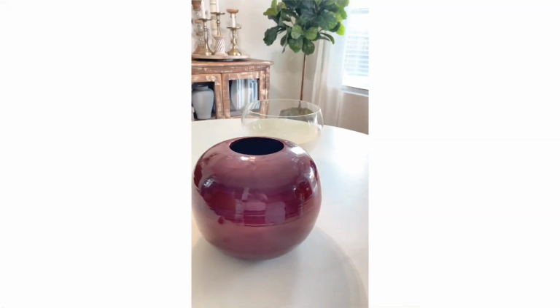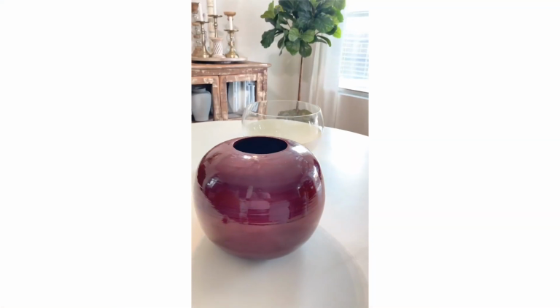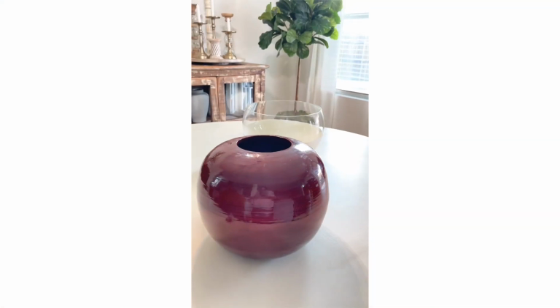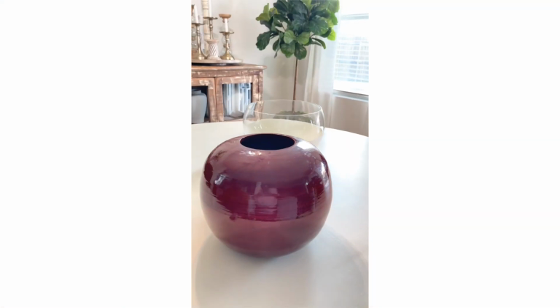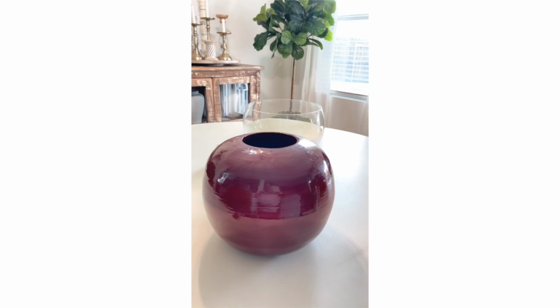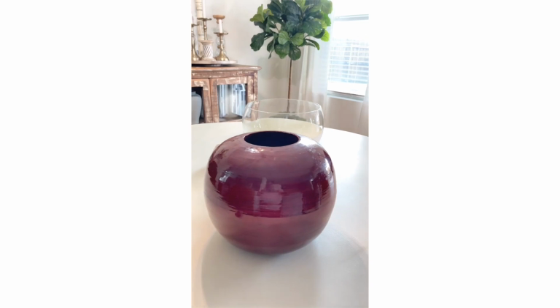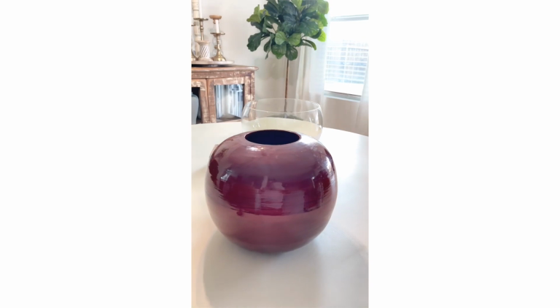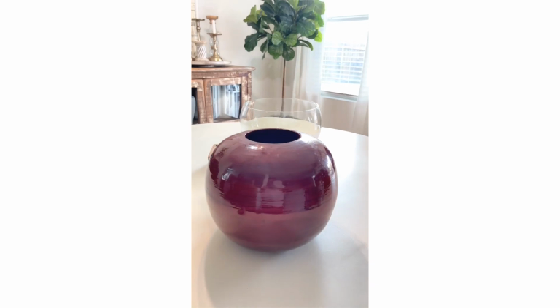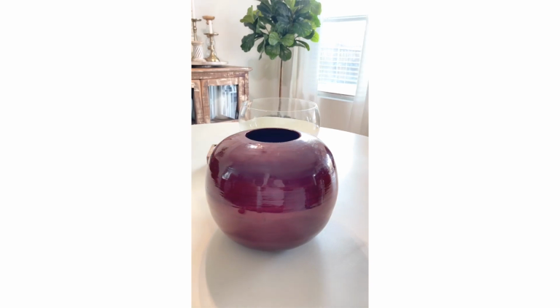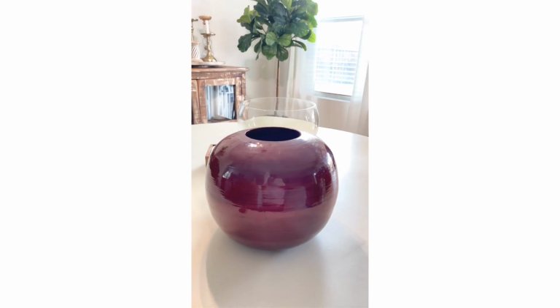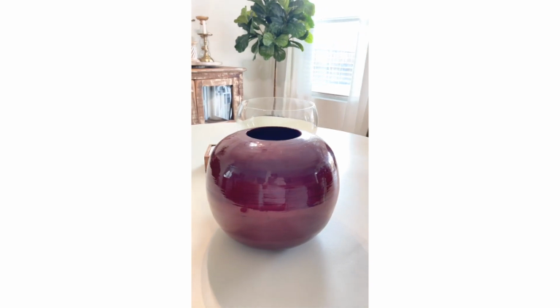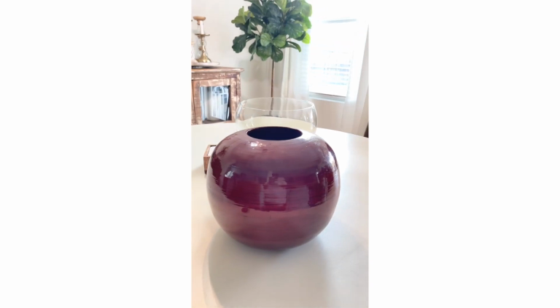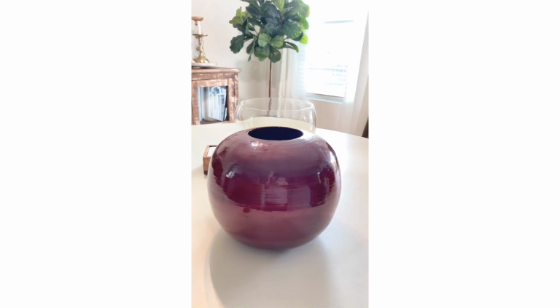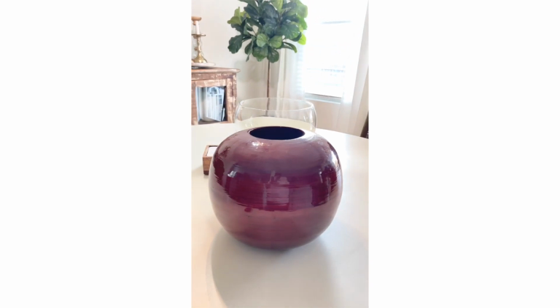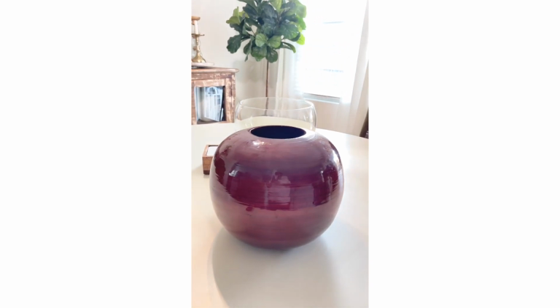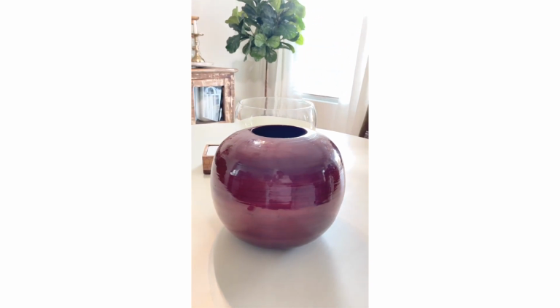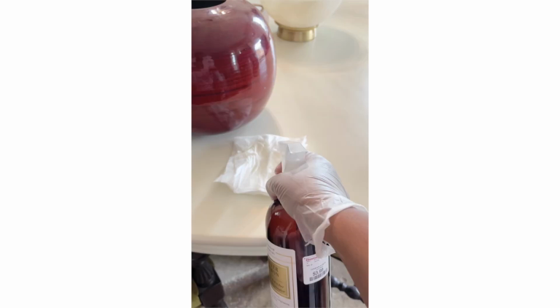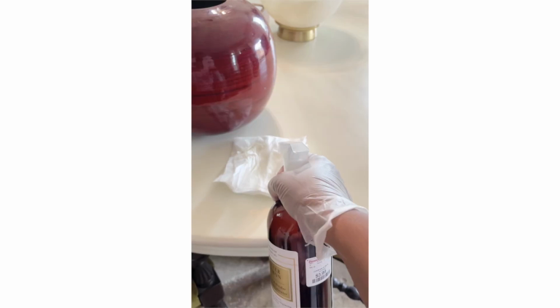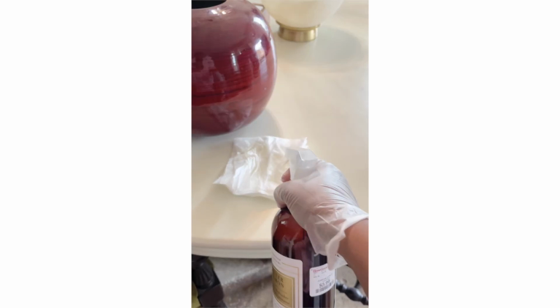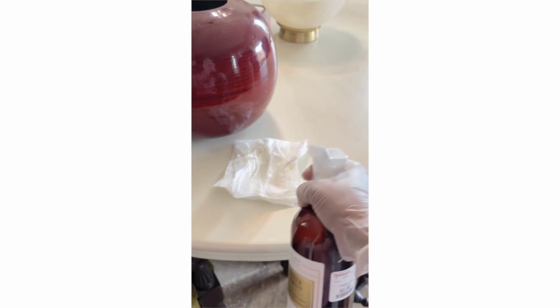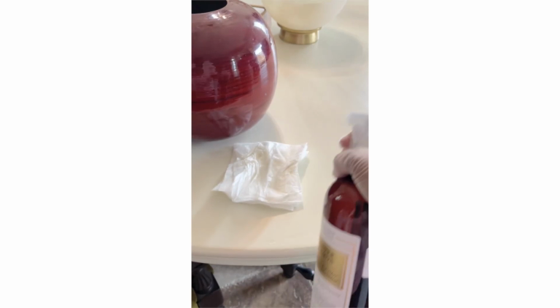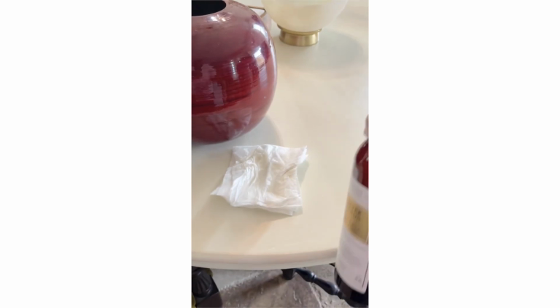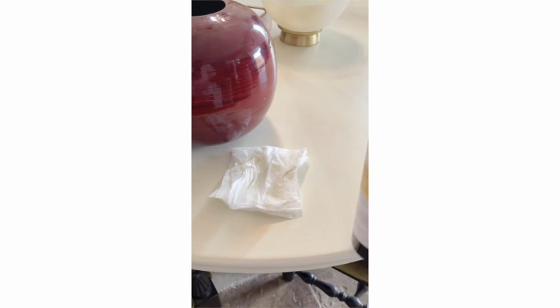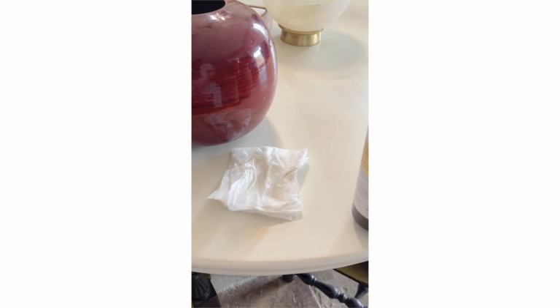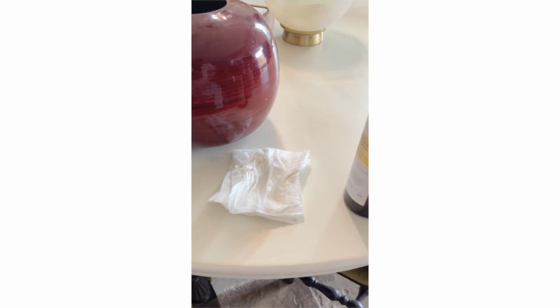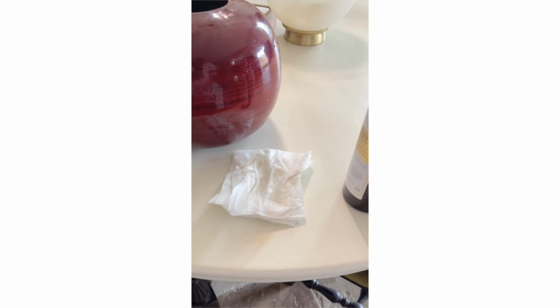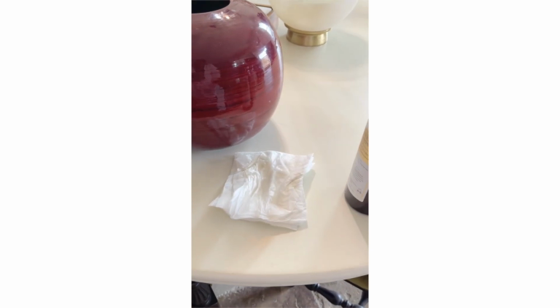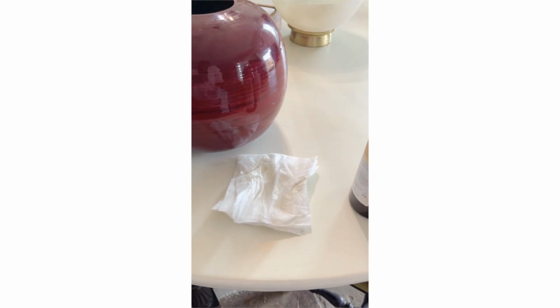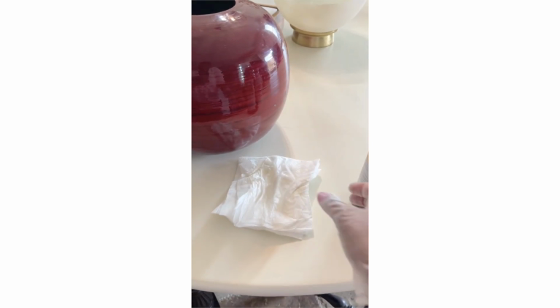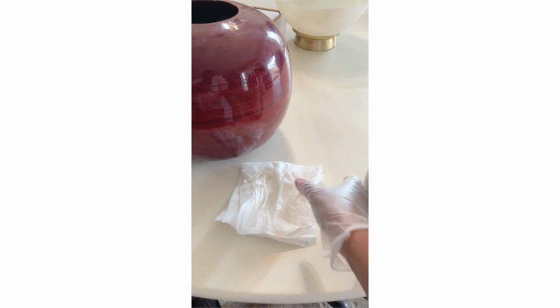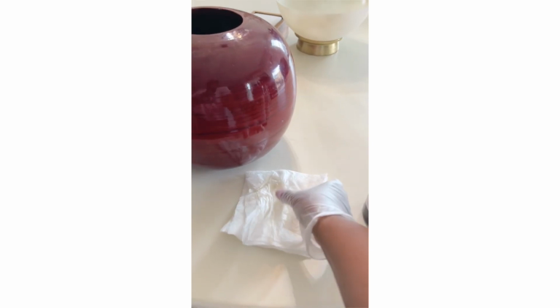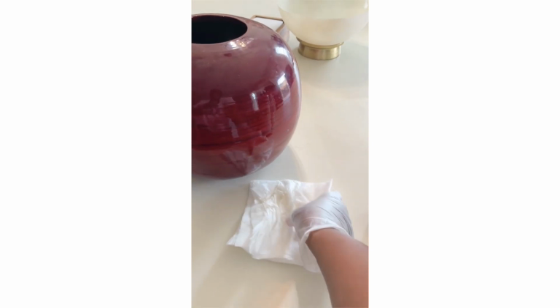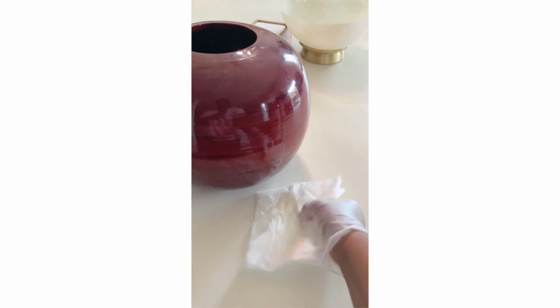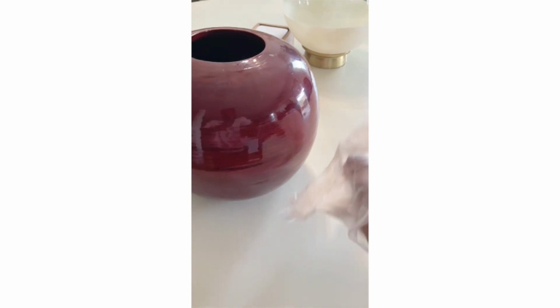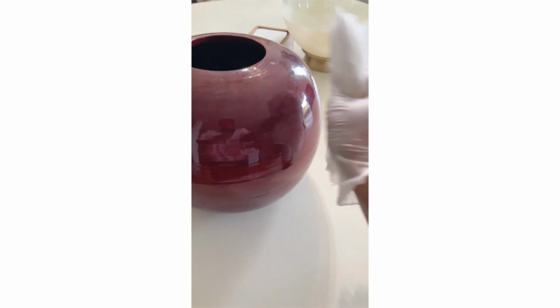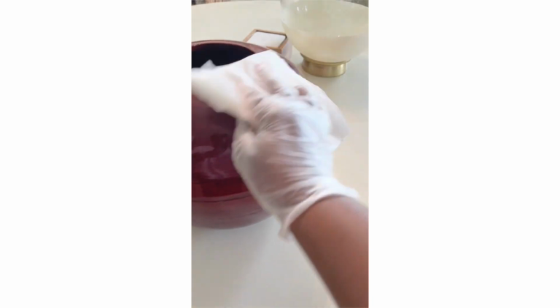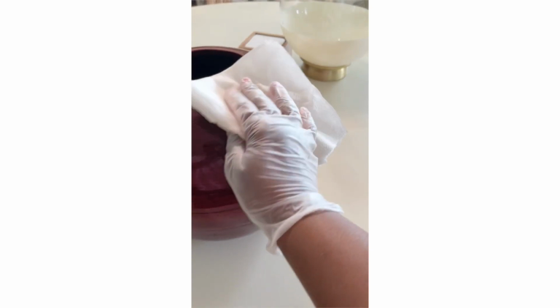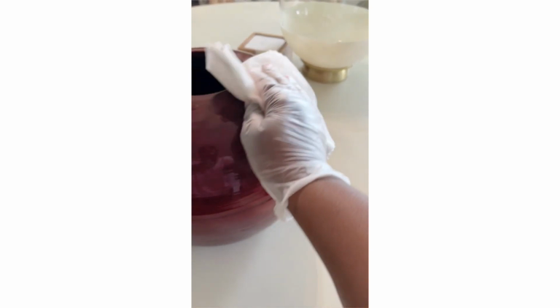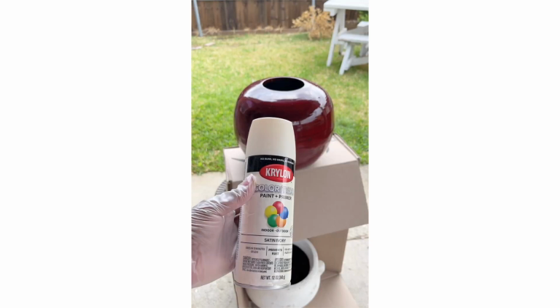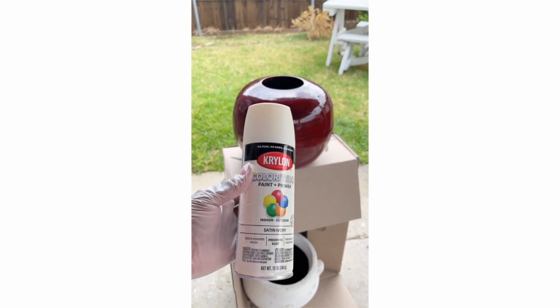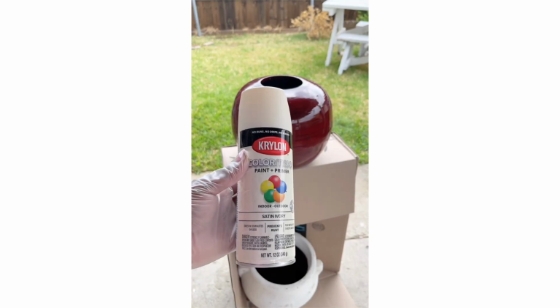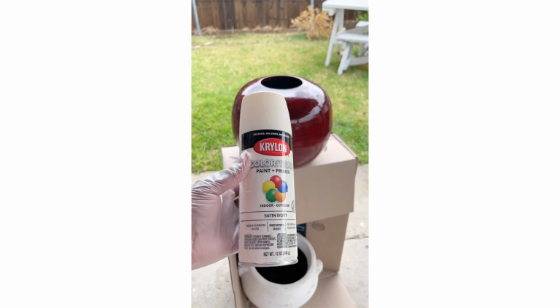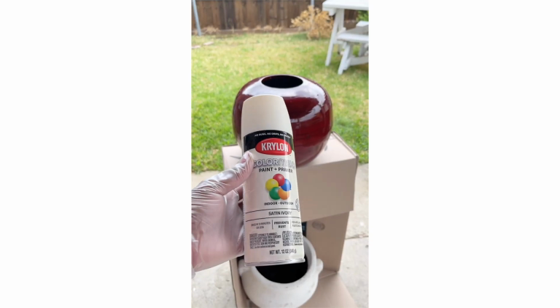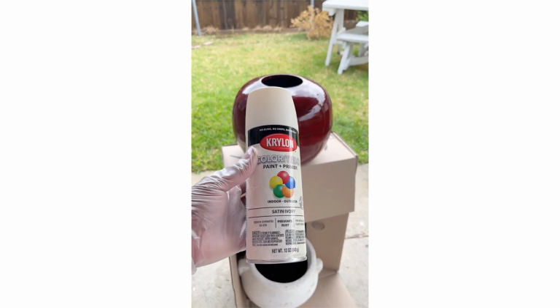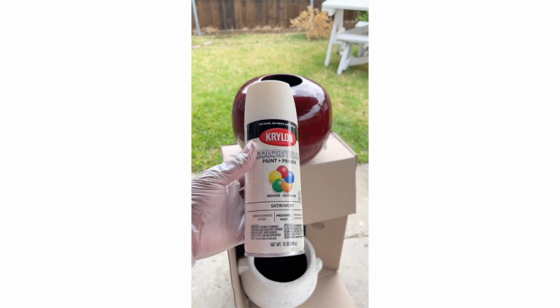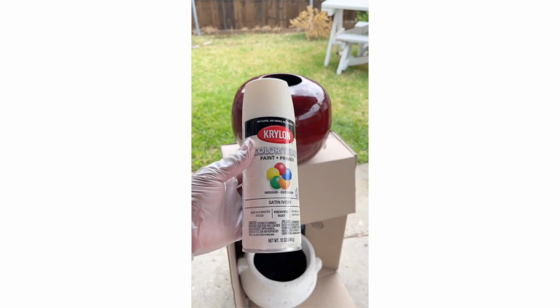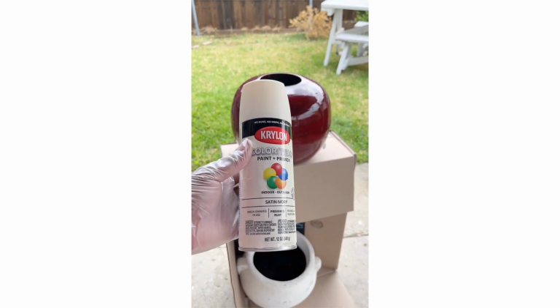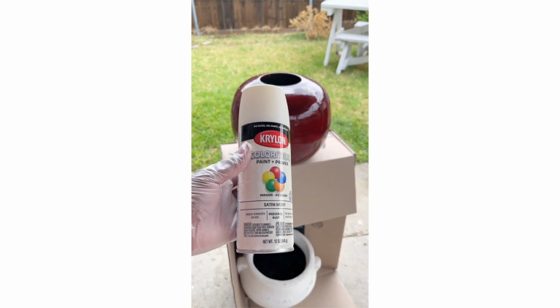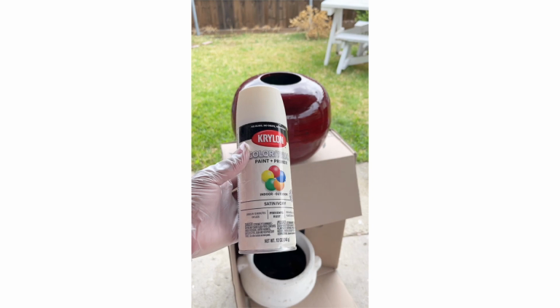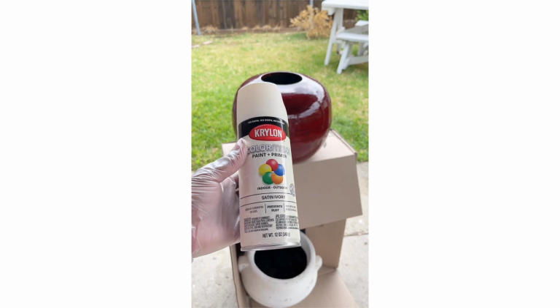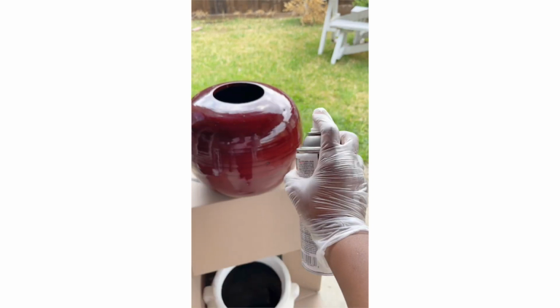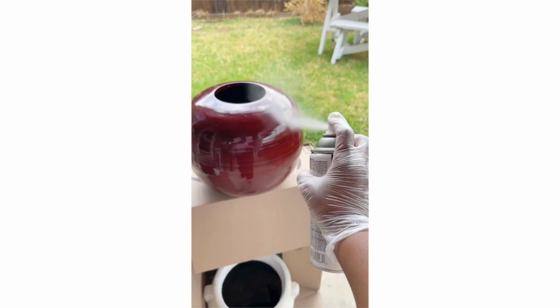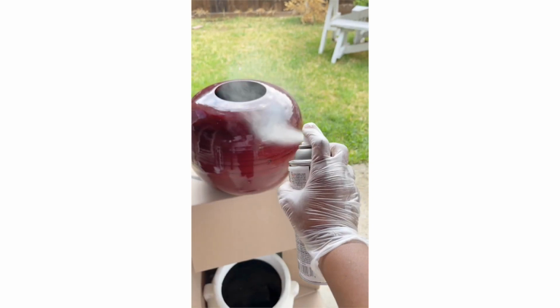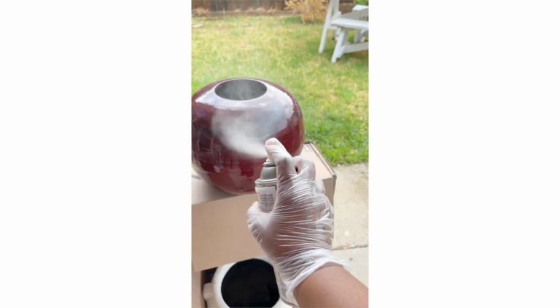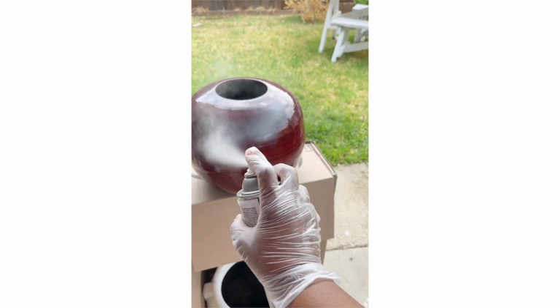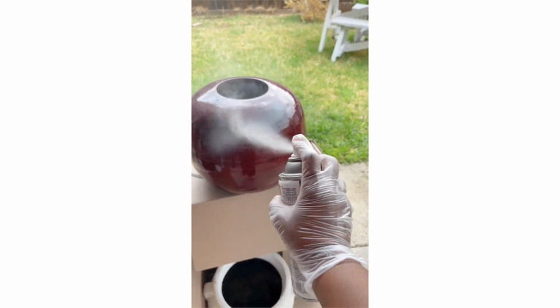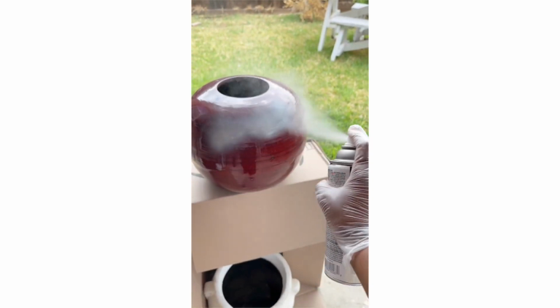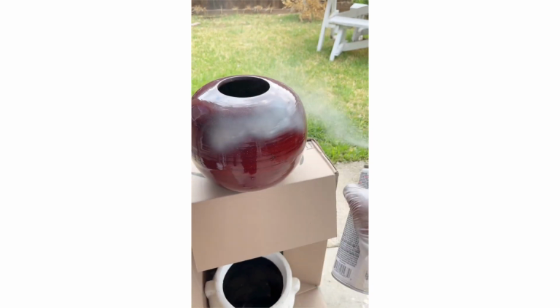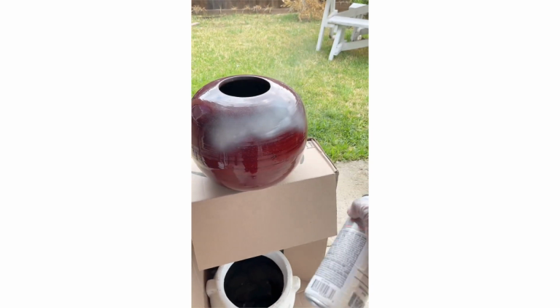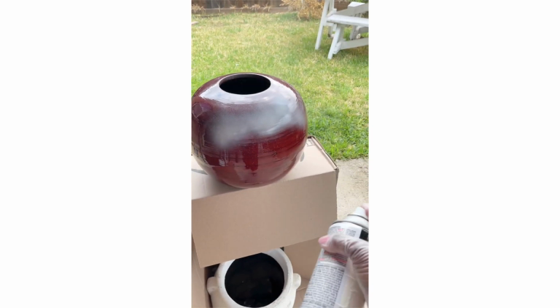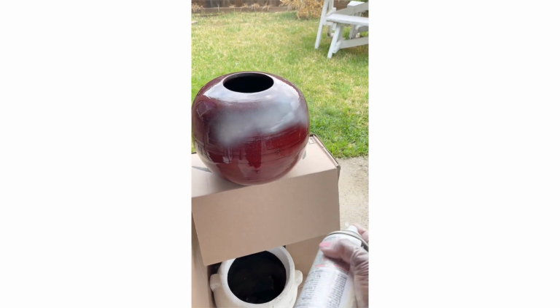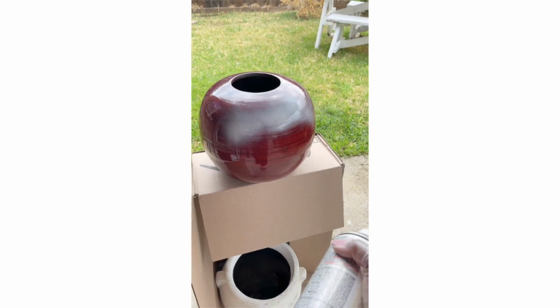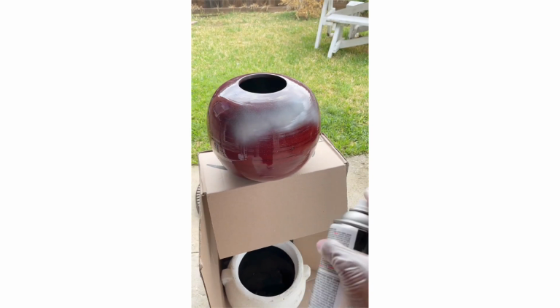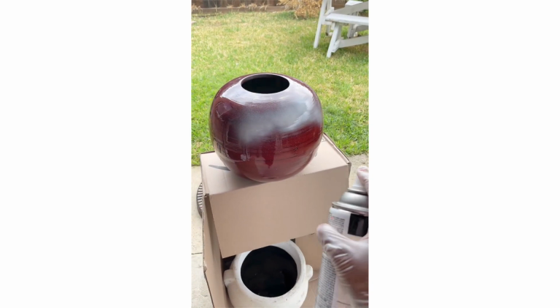I purchased this vase from the thrift store, brought it home, cleaned it up, gave it a quick coat of spray paint, and here is the finished result.